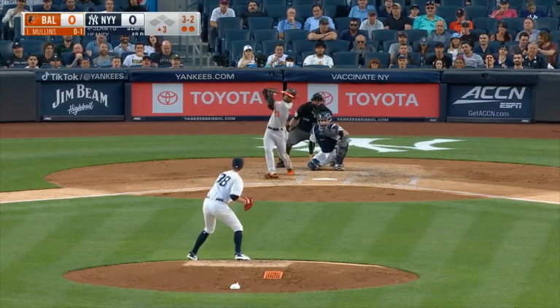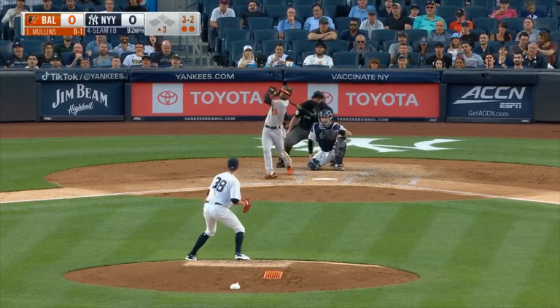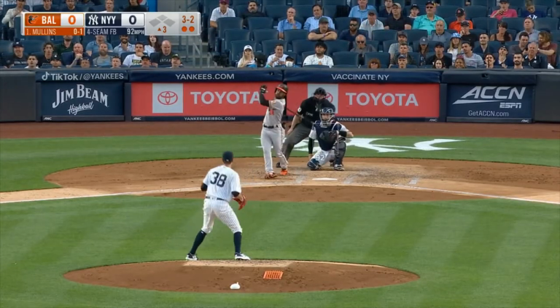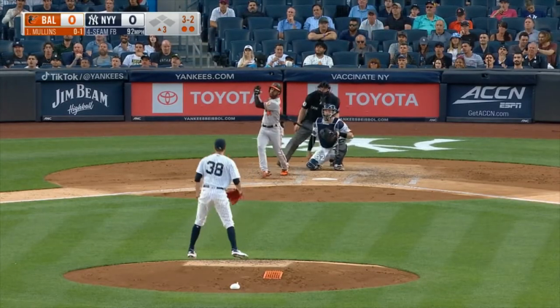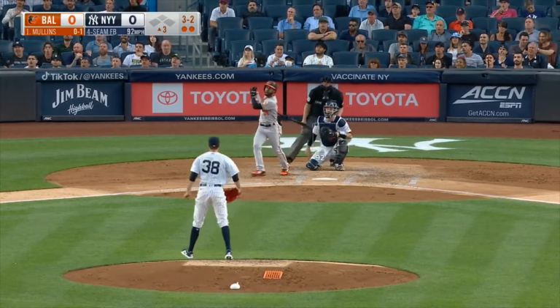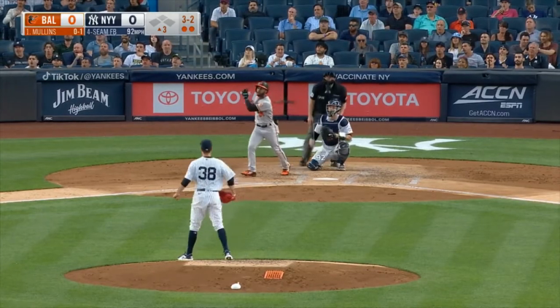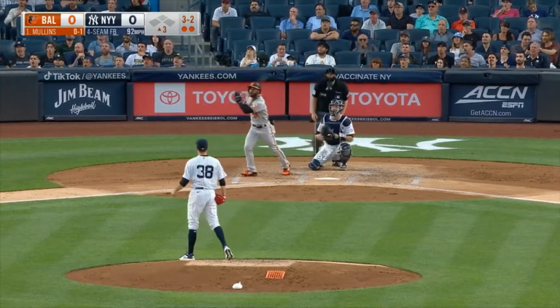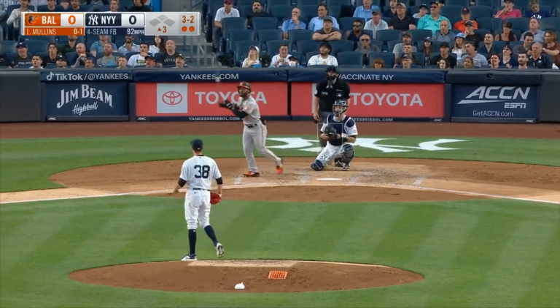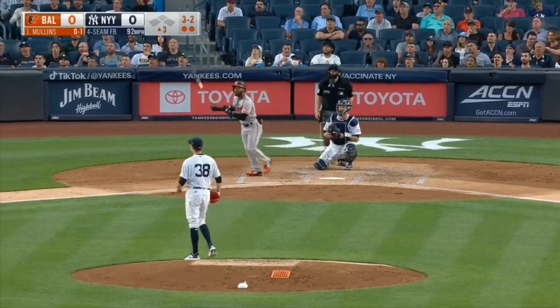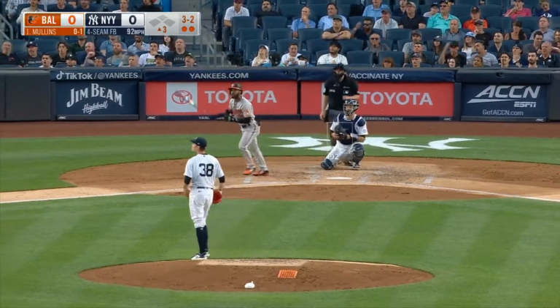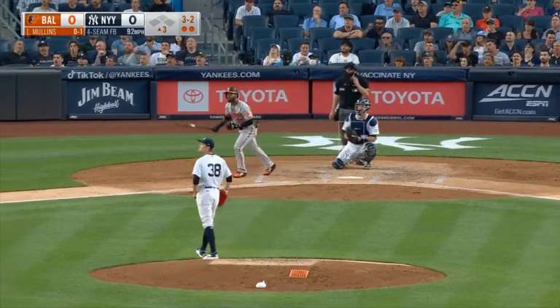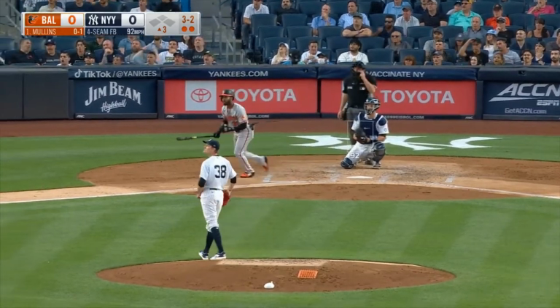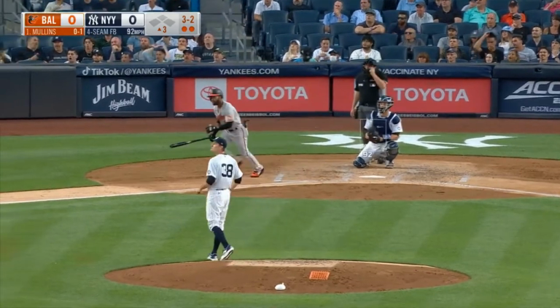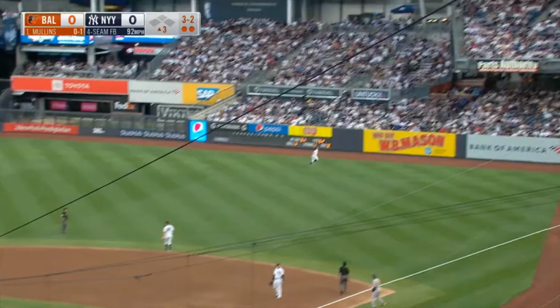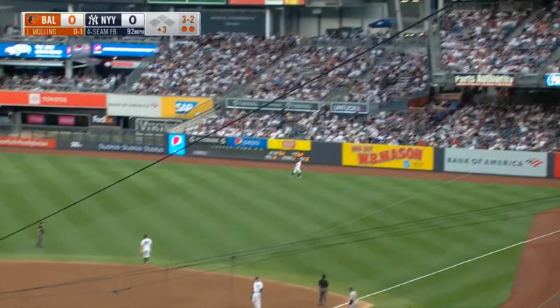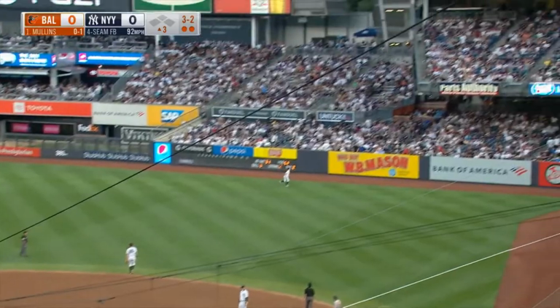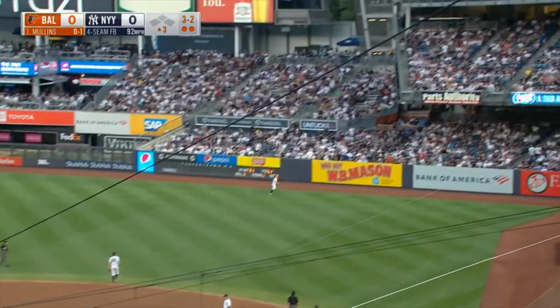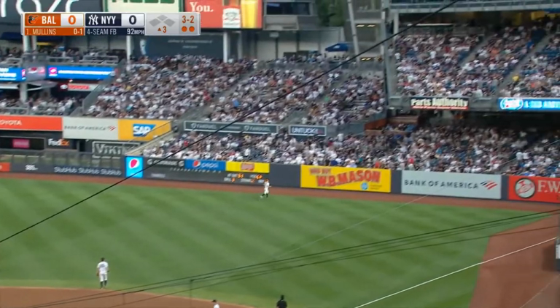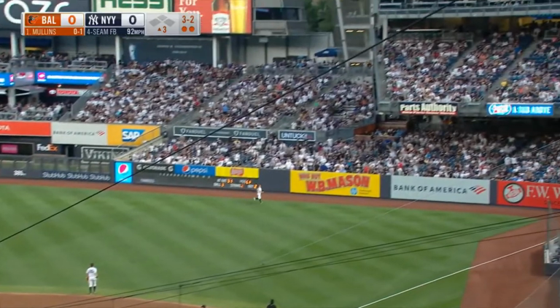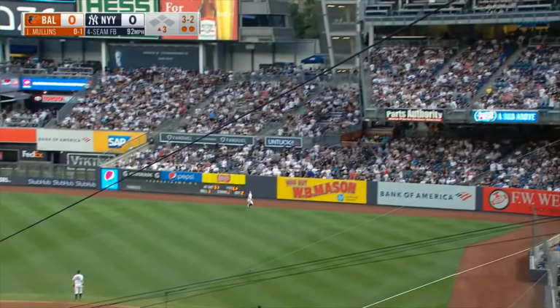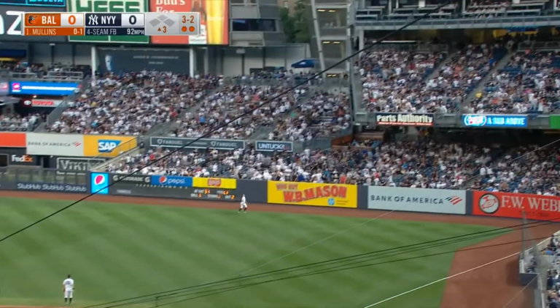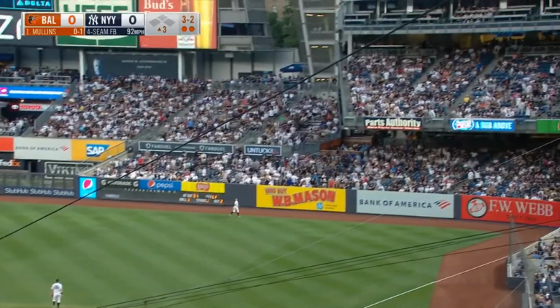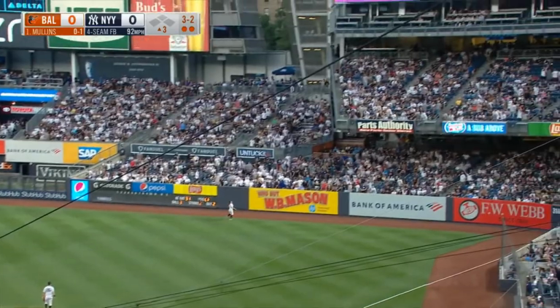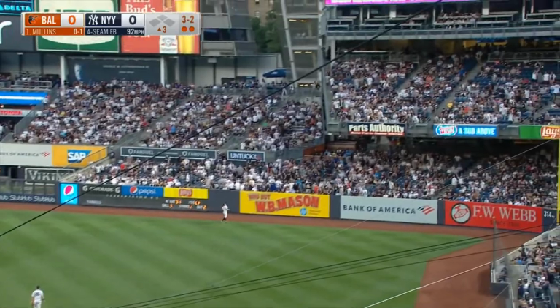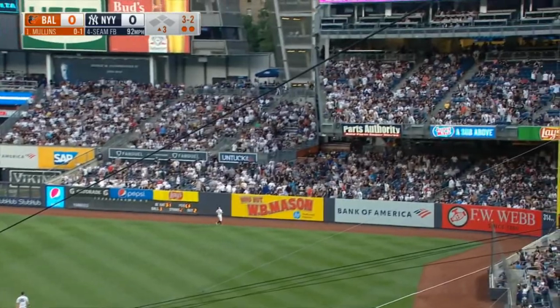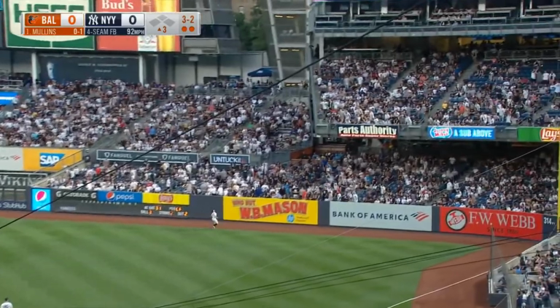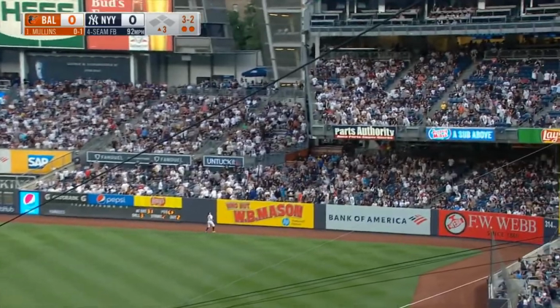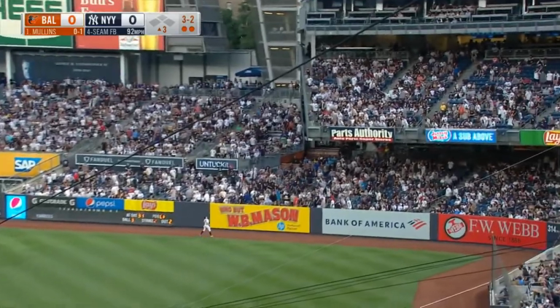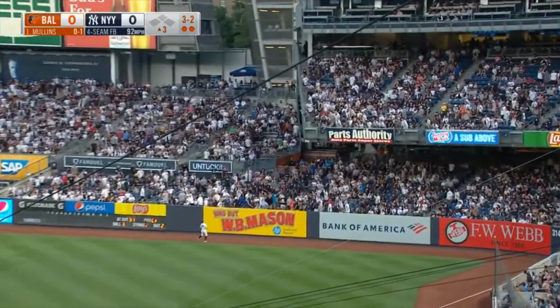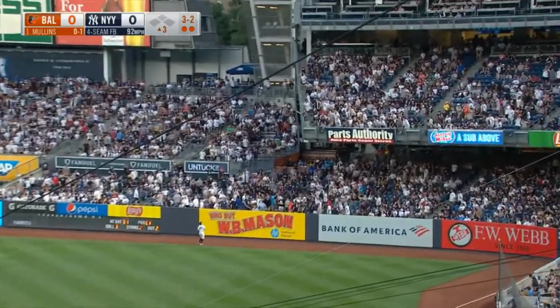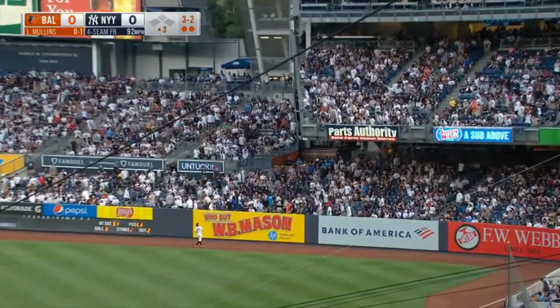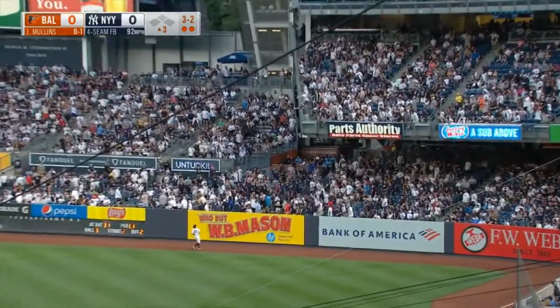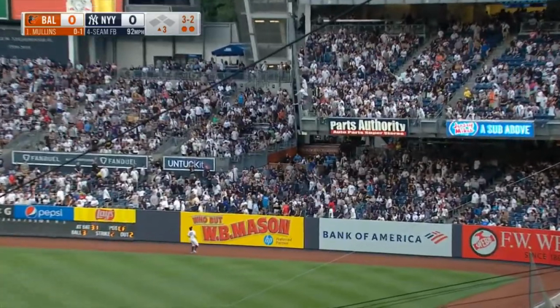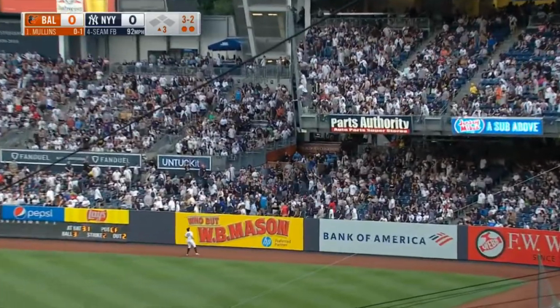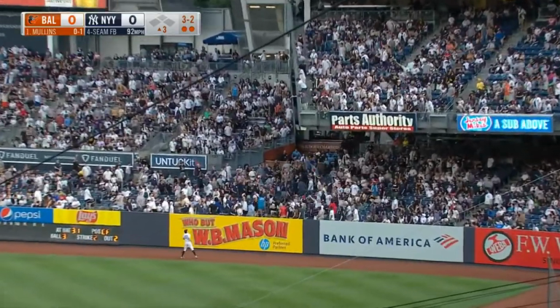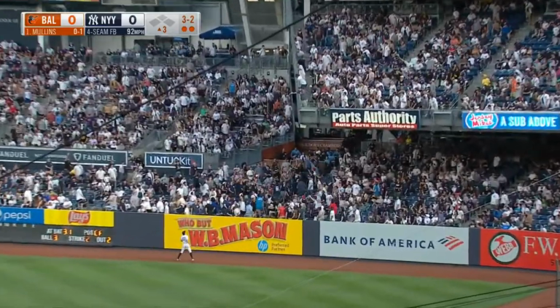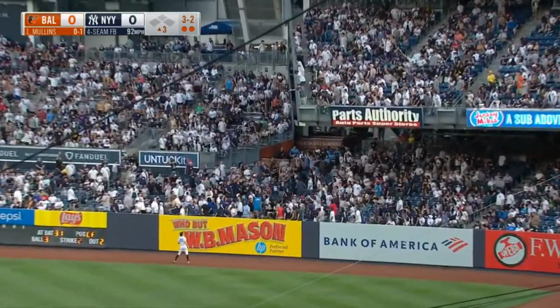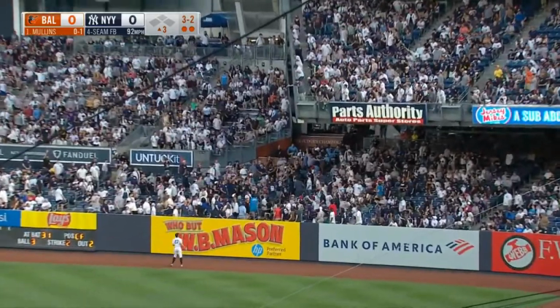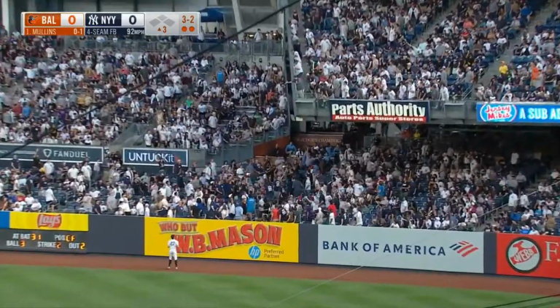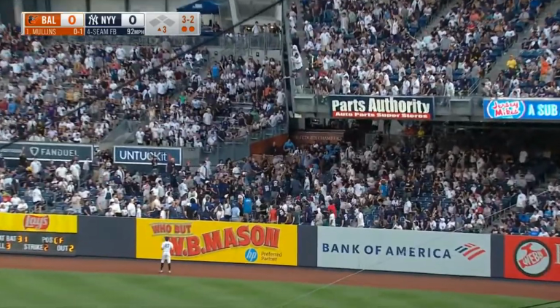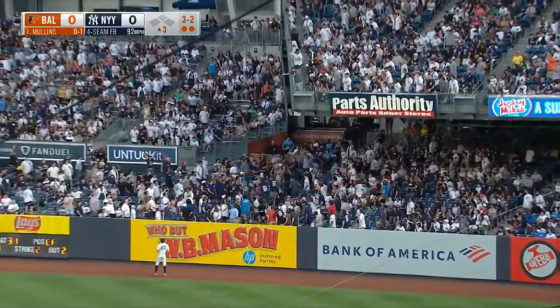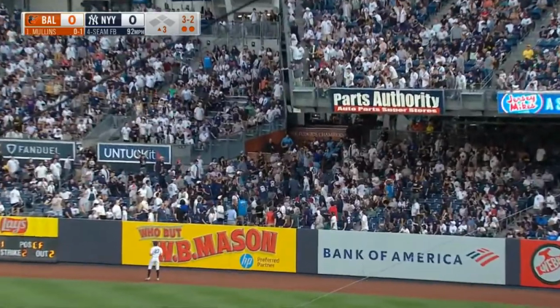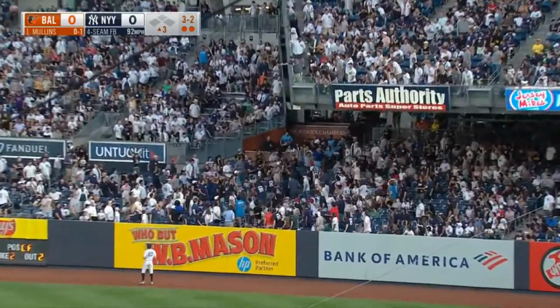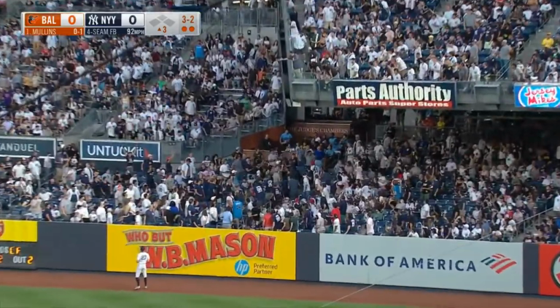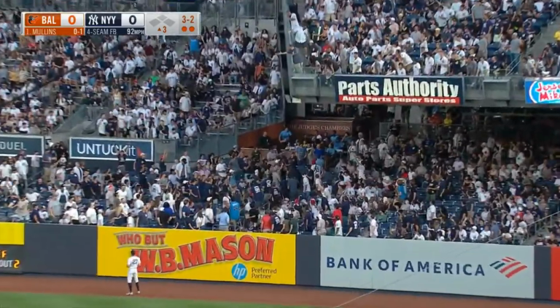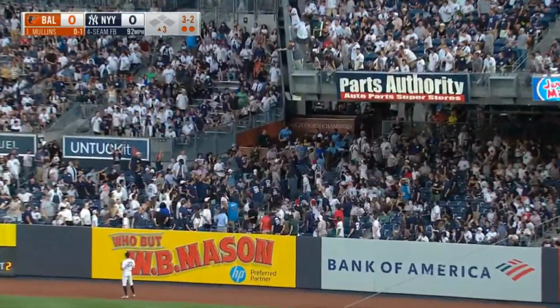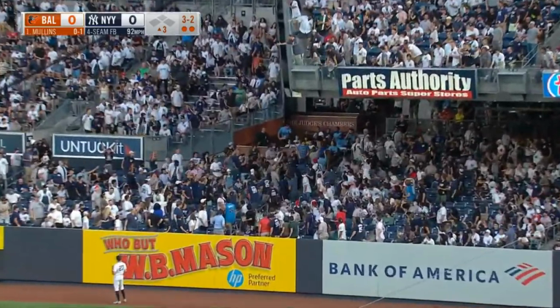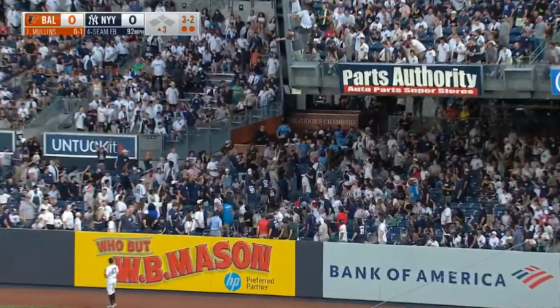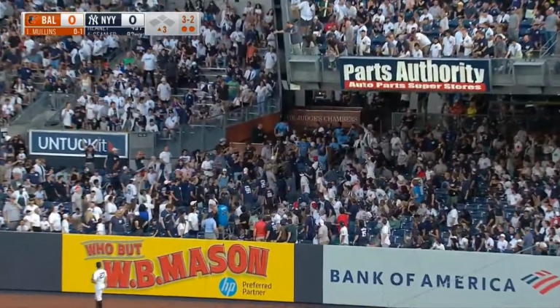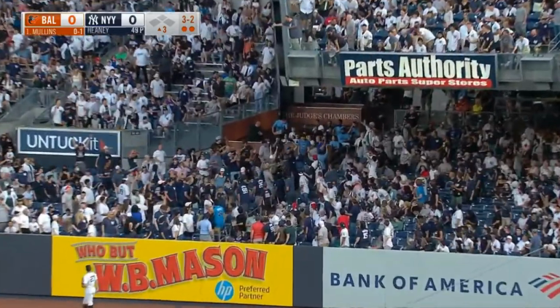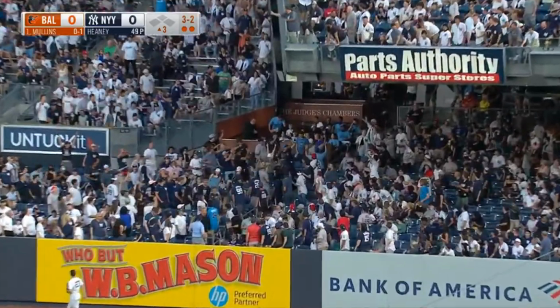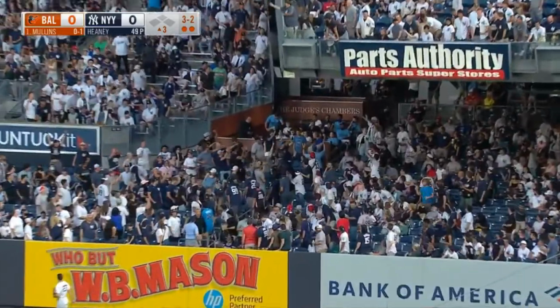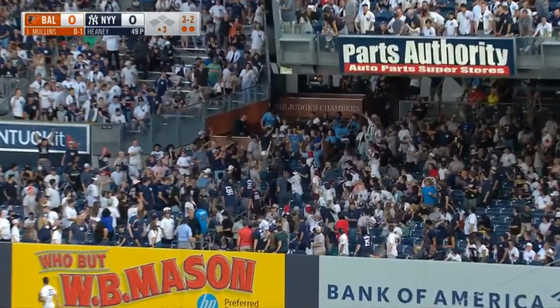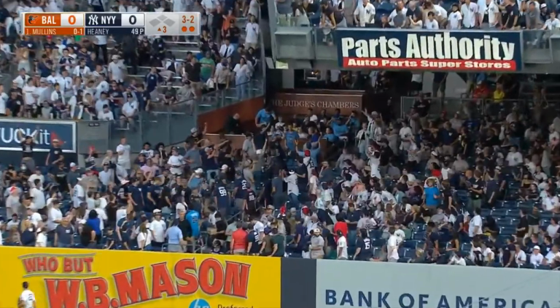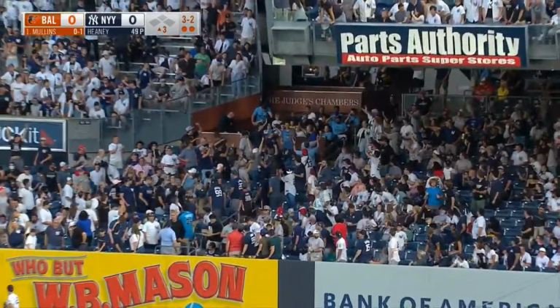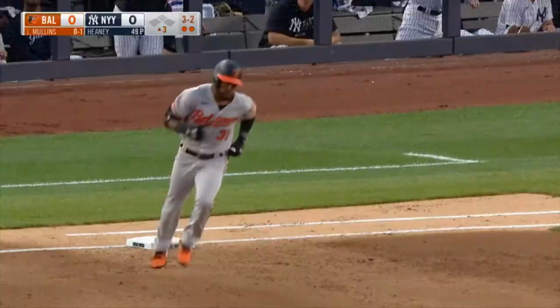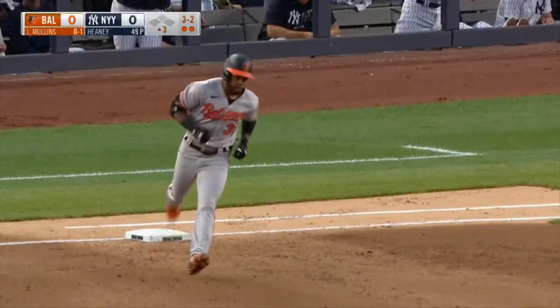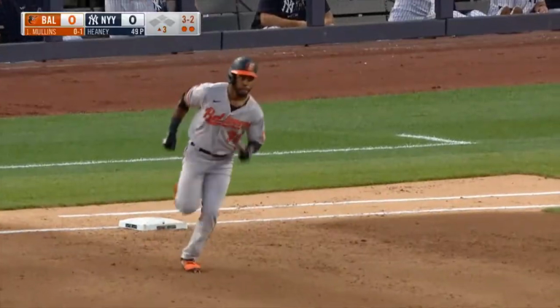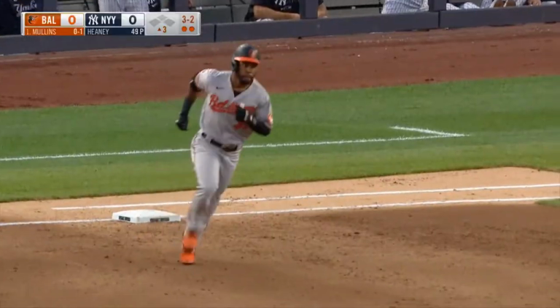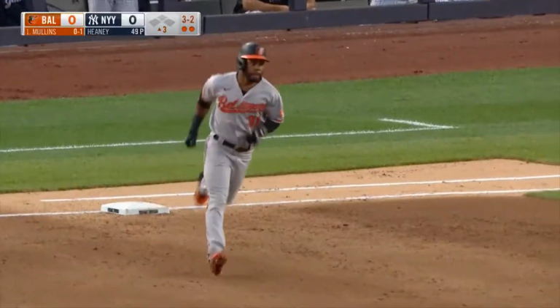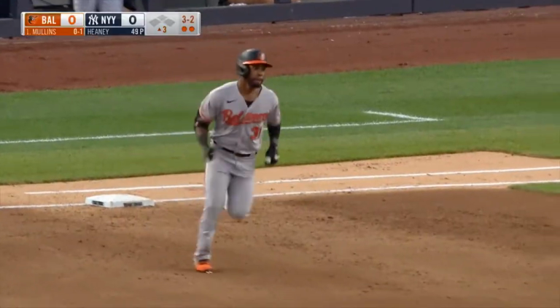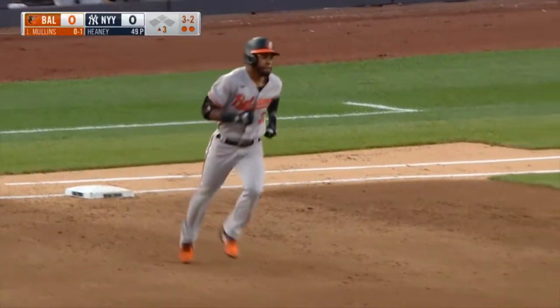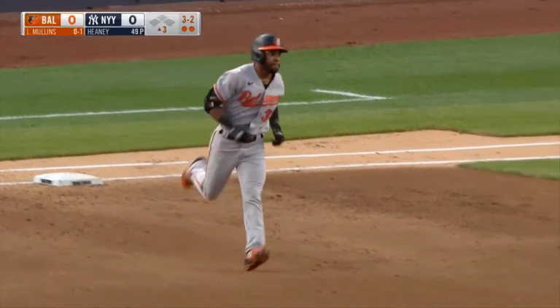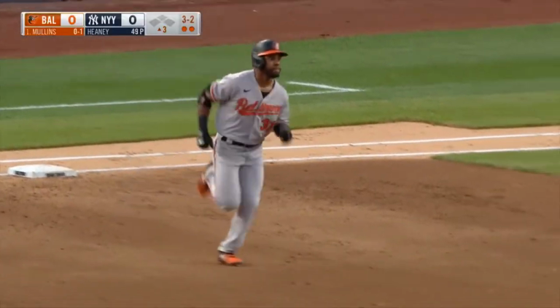That one is drilled deep to right field. There it goes. A home run by Mullins. And the Orioles lead 1-0.